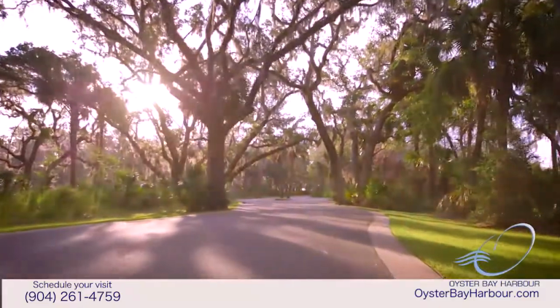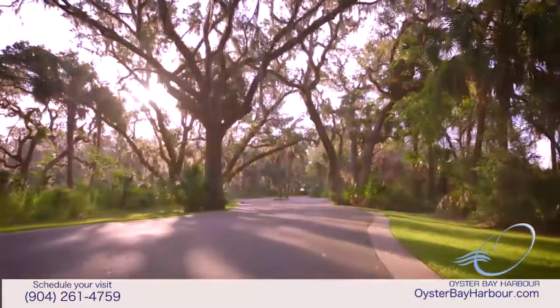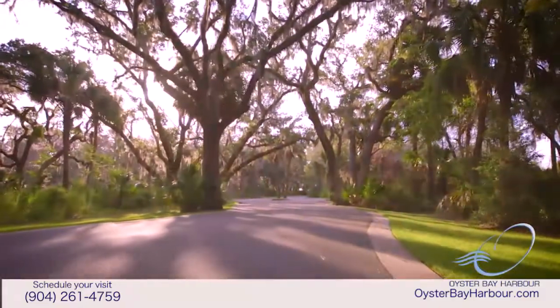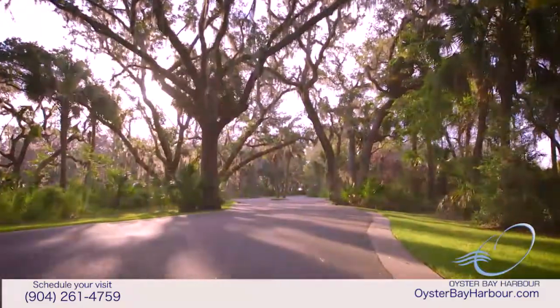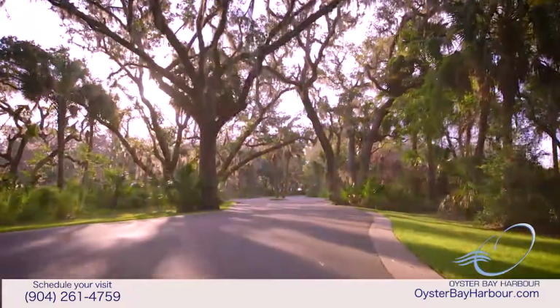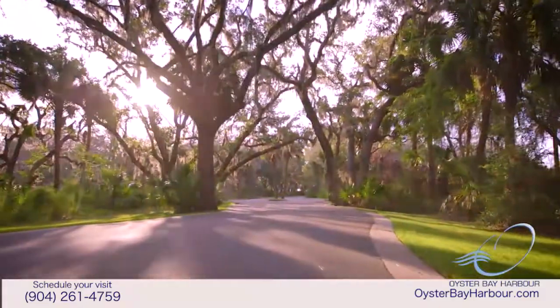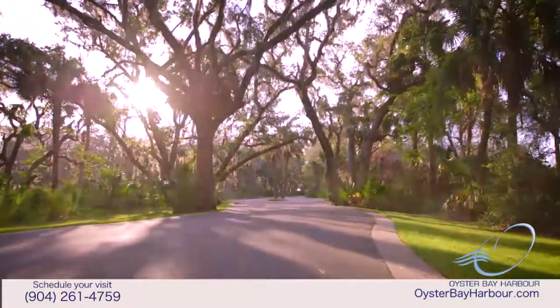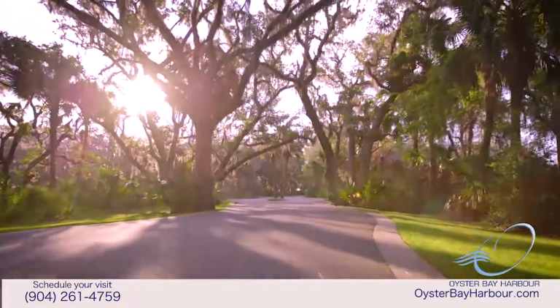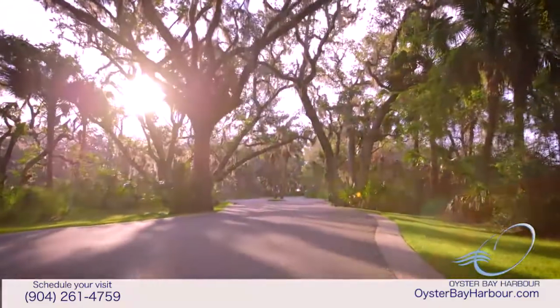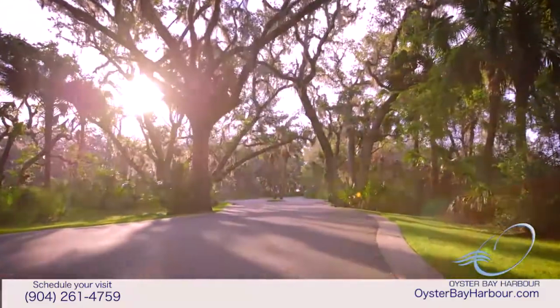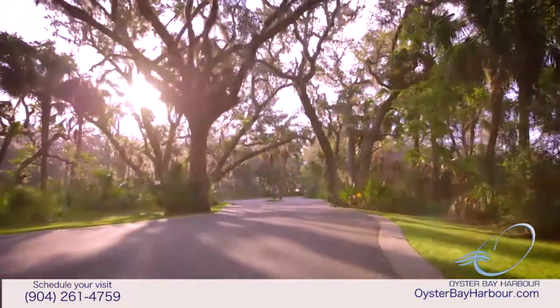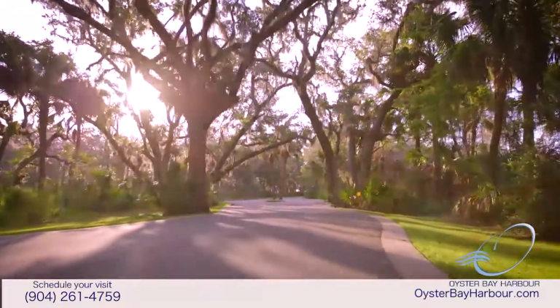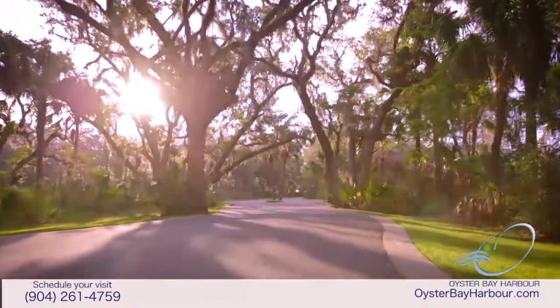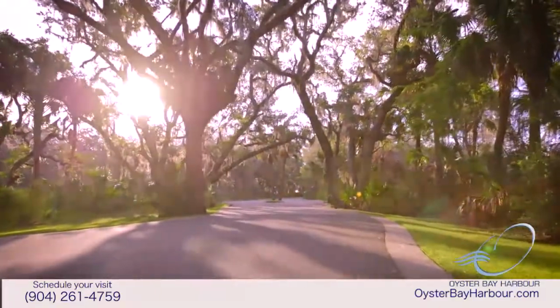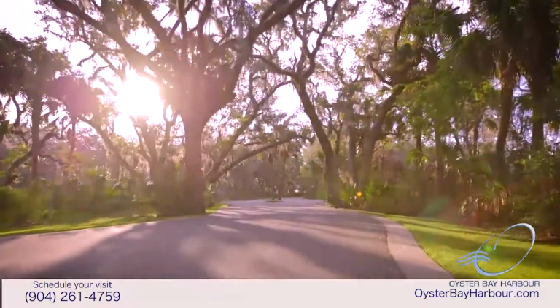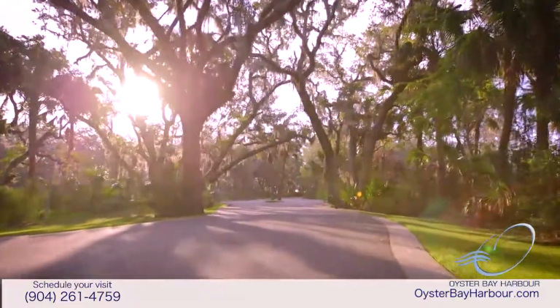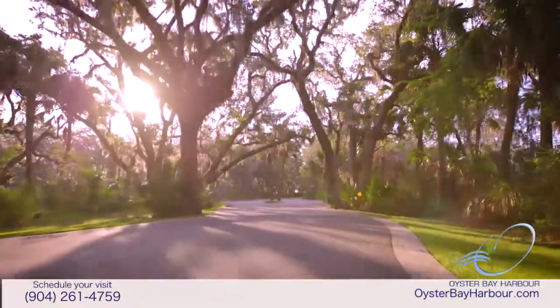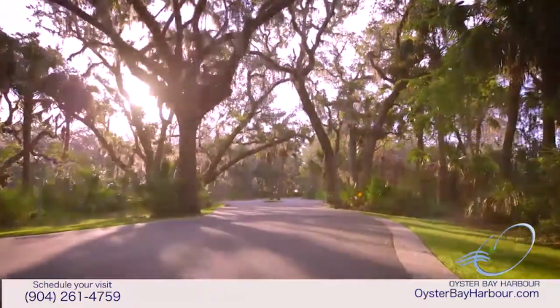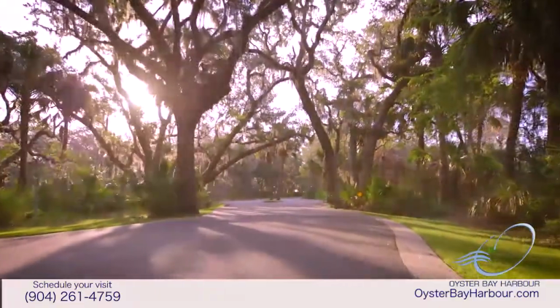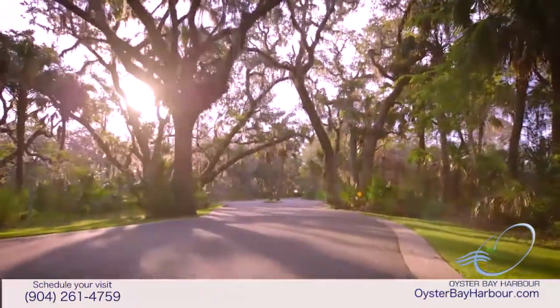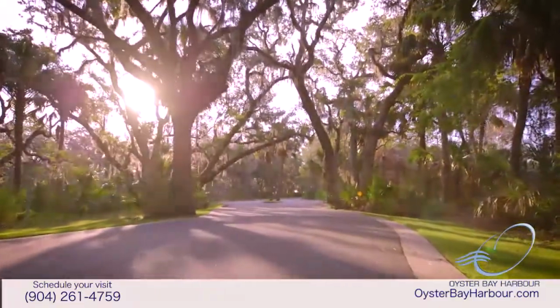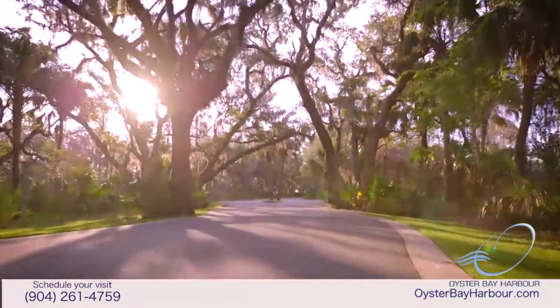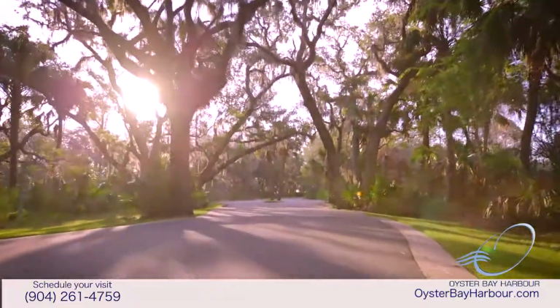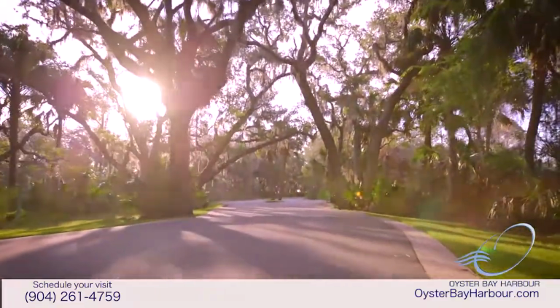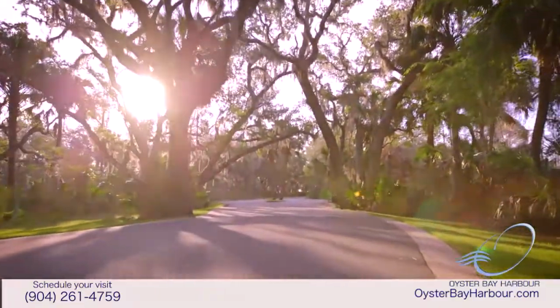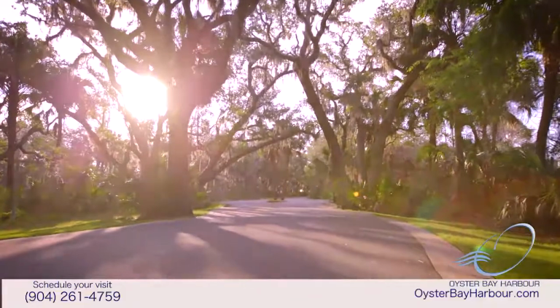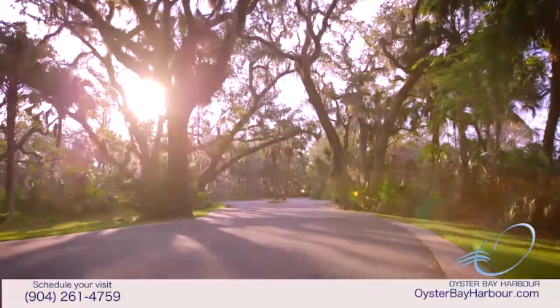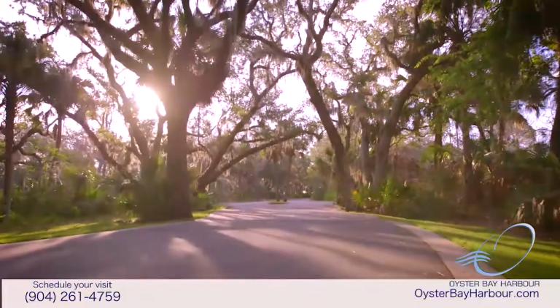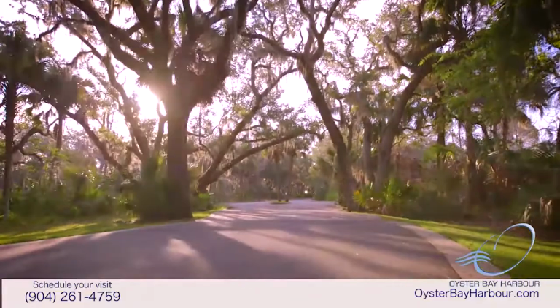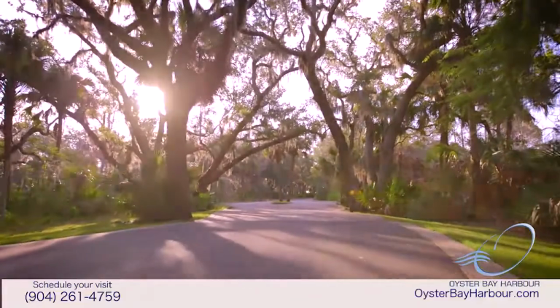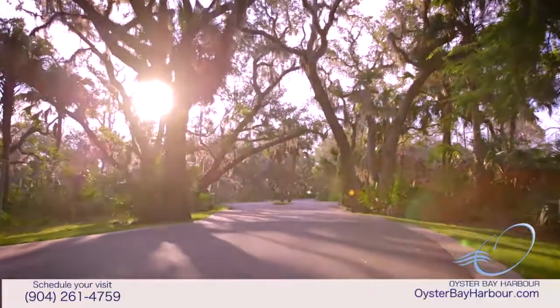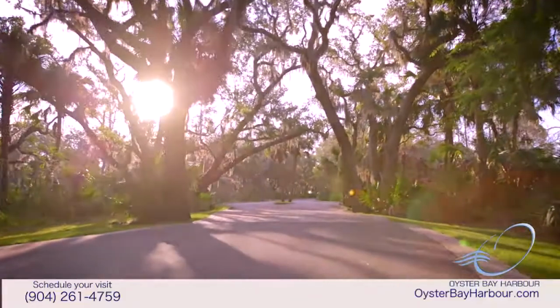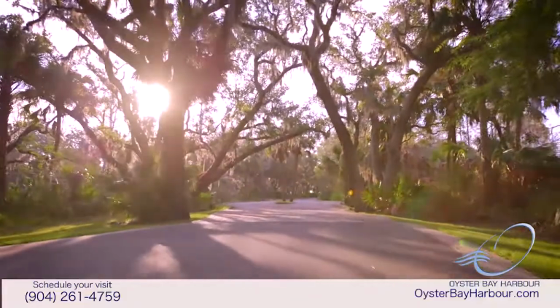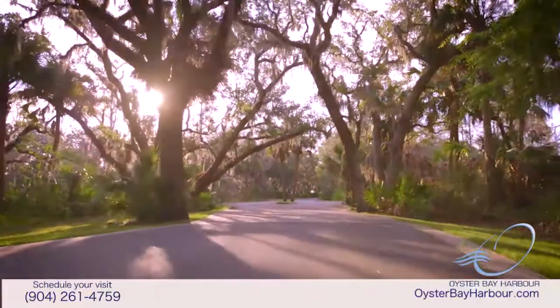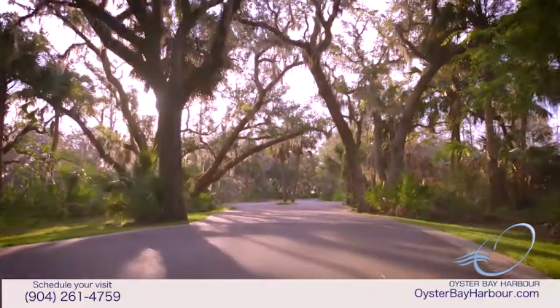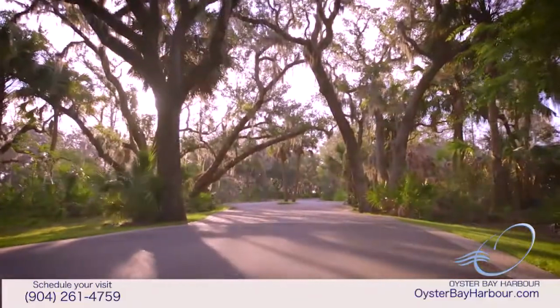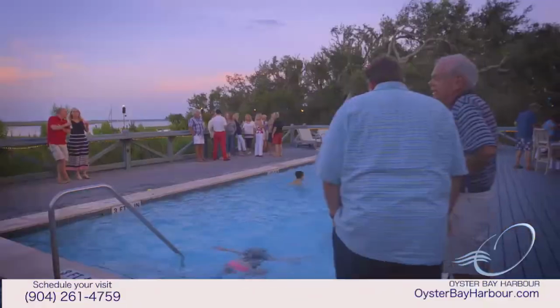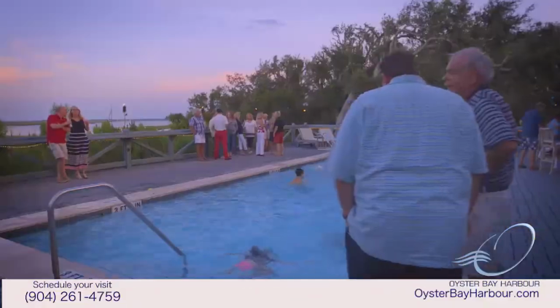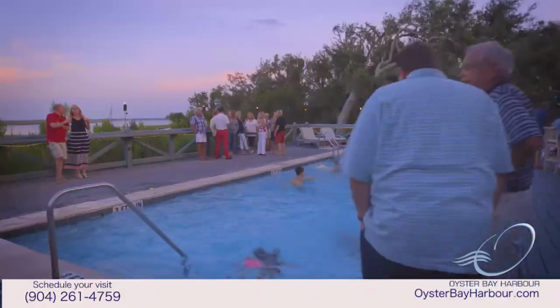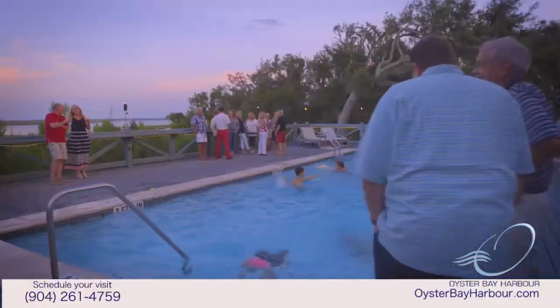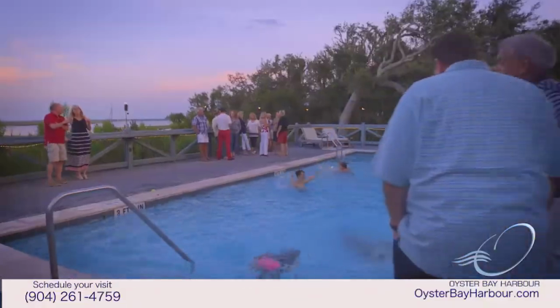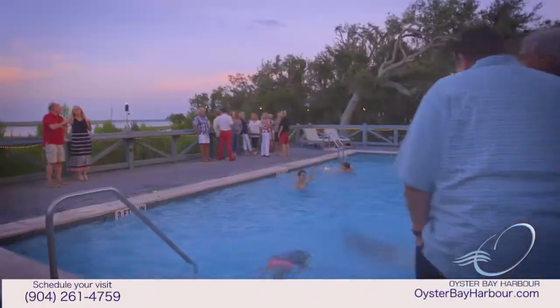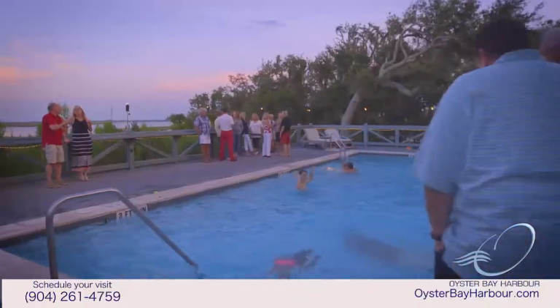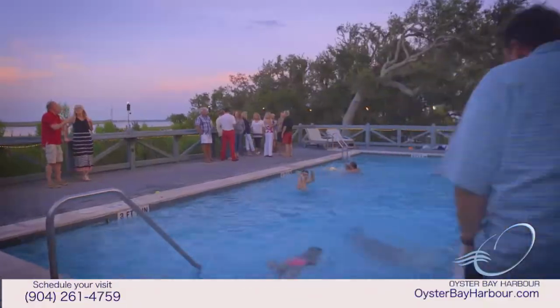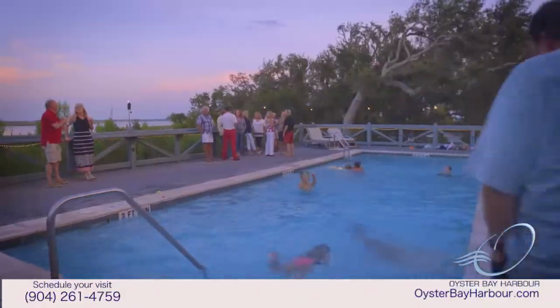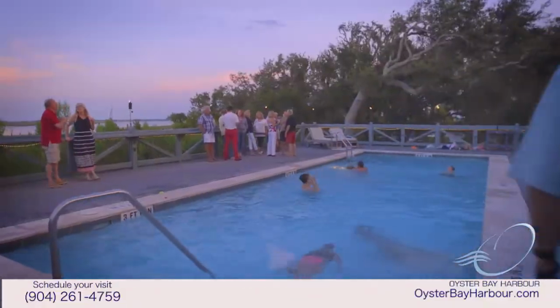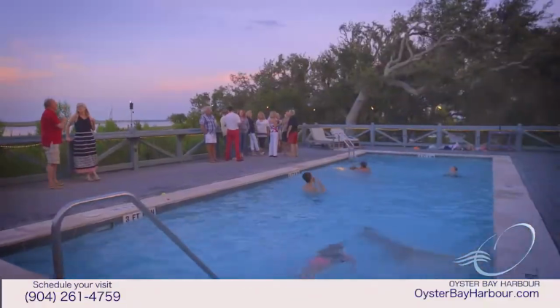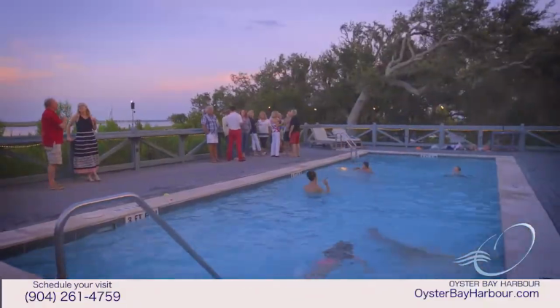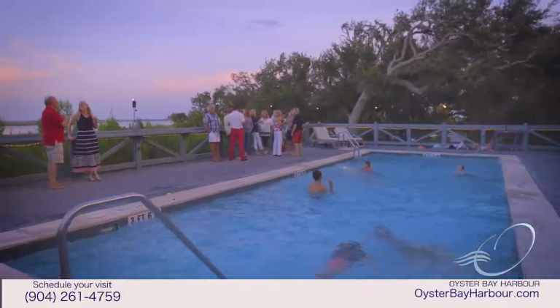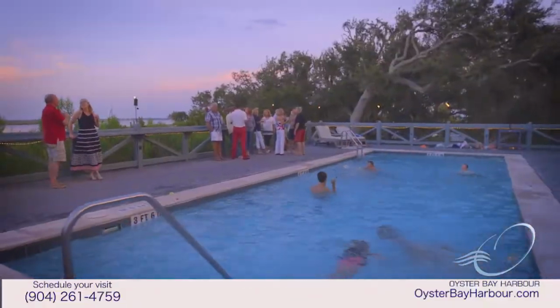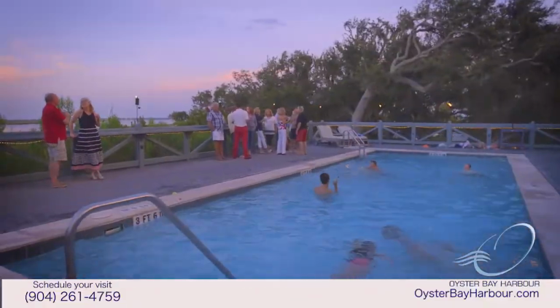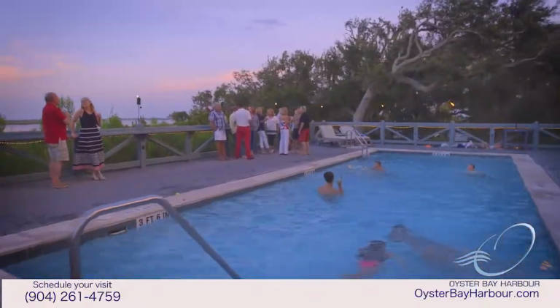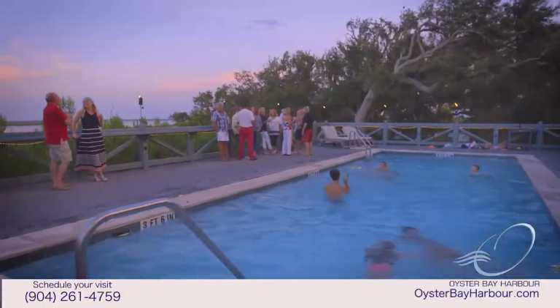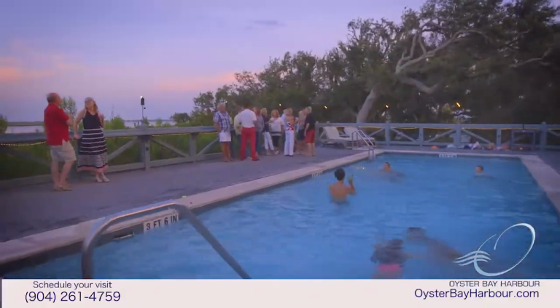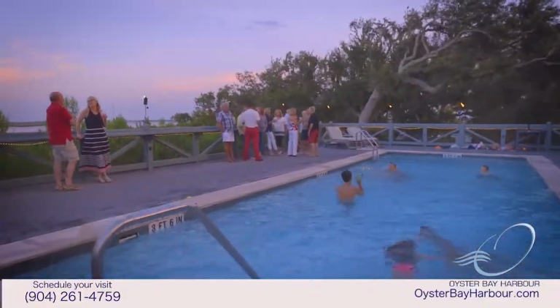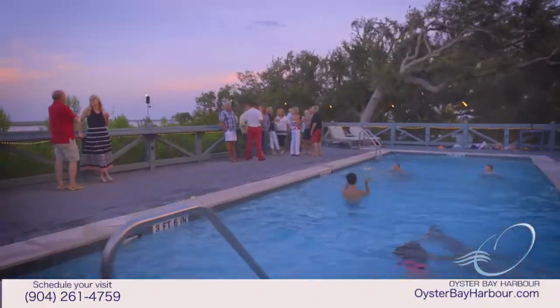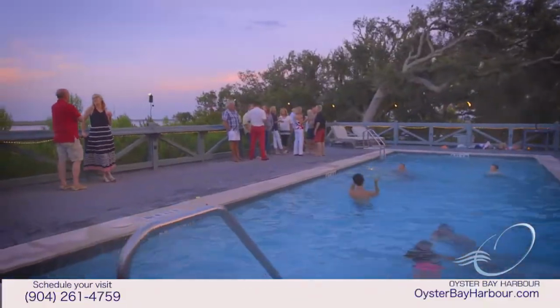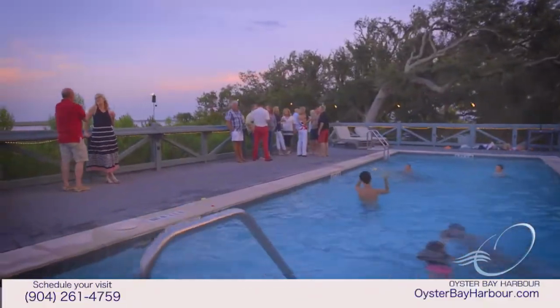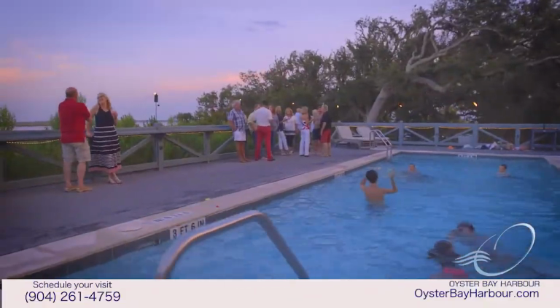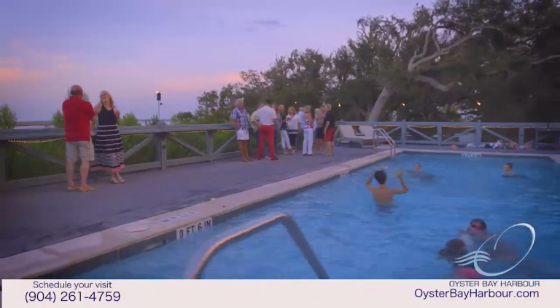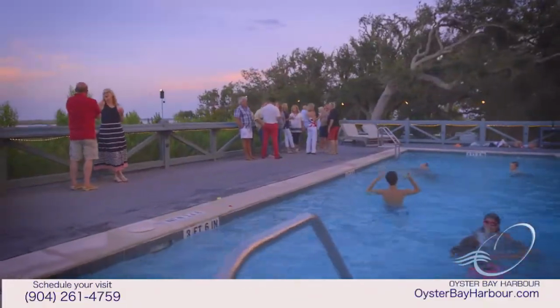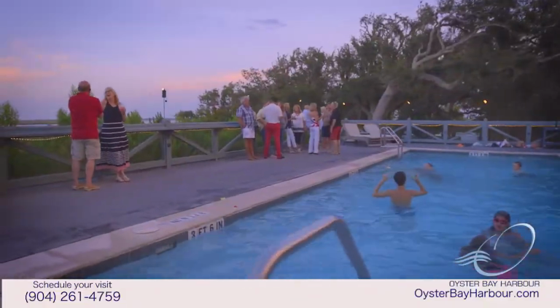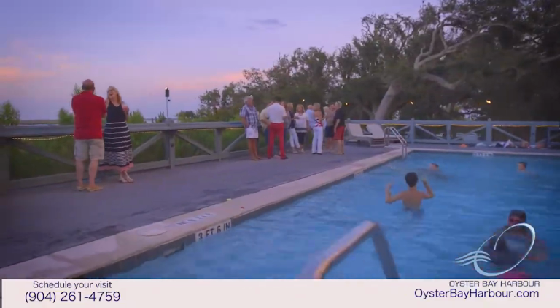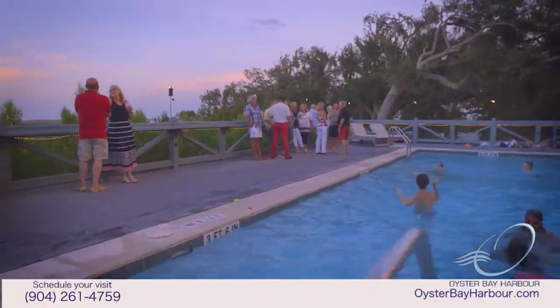Oyster Bay is truly one of a kind and this reserve inventory is limited. We encourage you to act now before this opportunity passes.